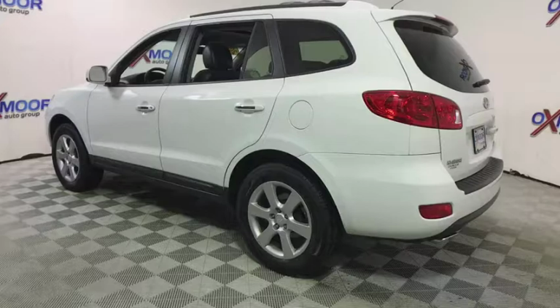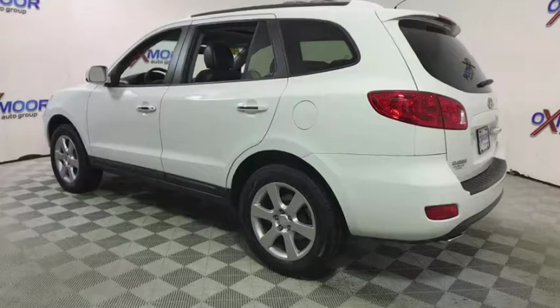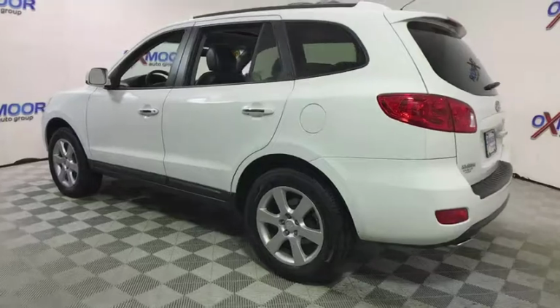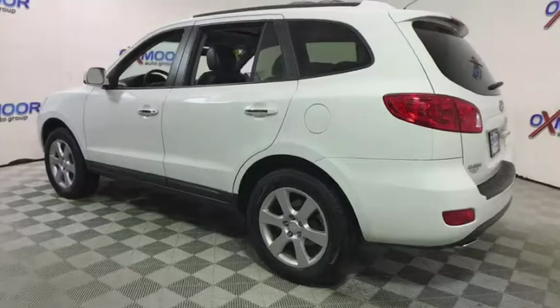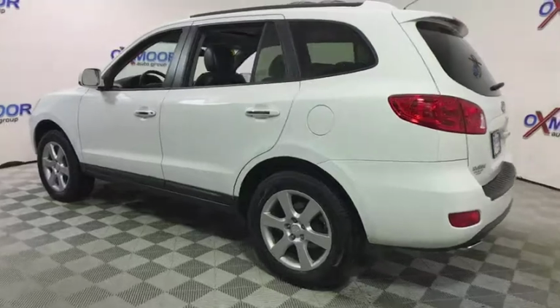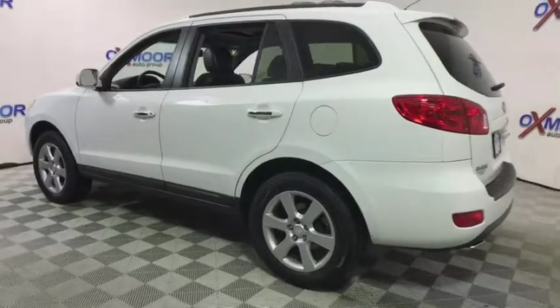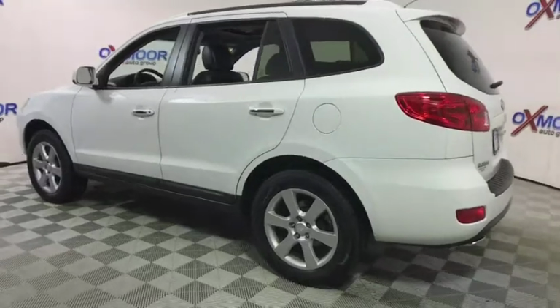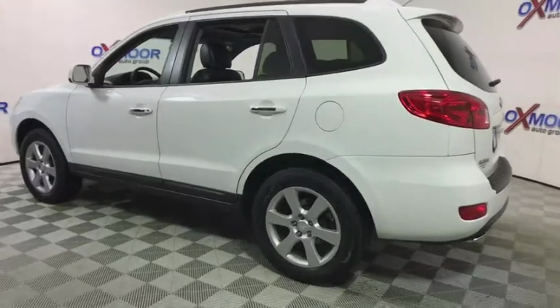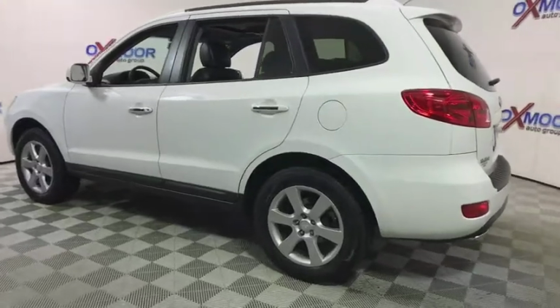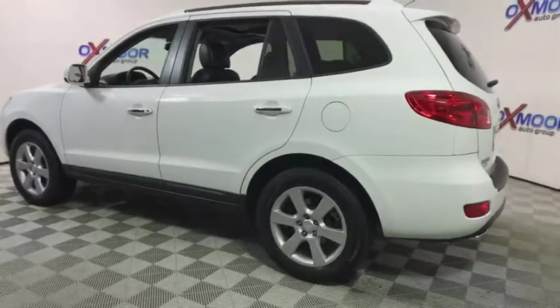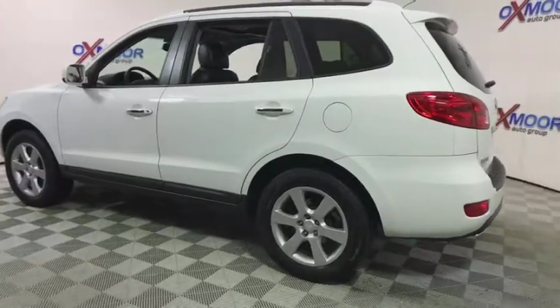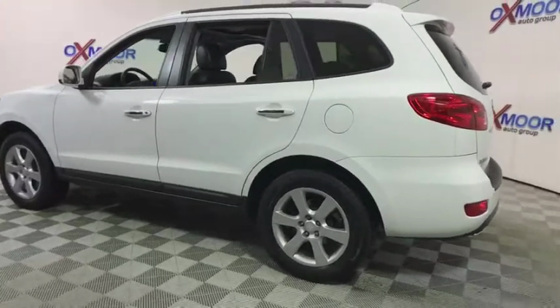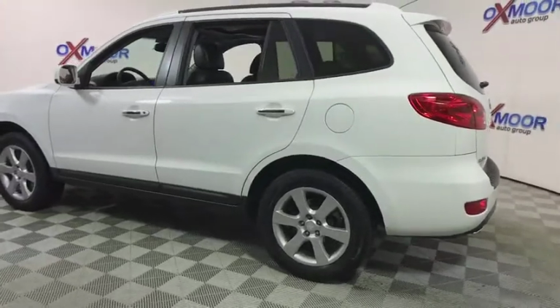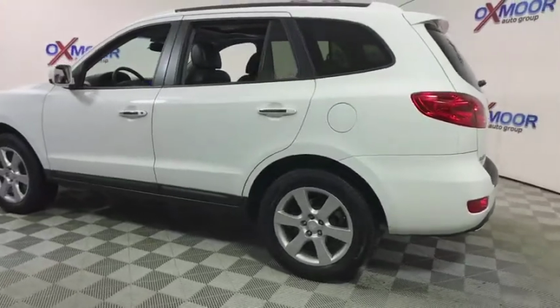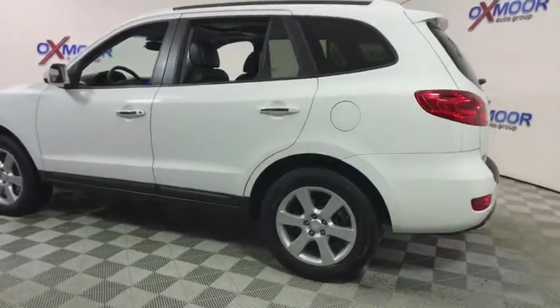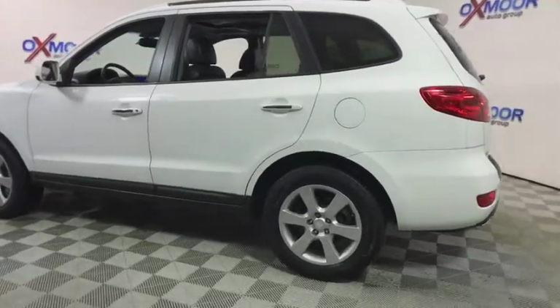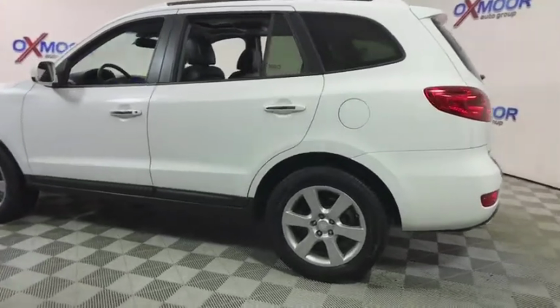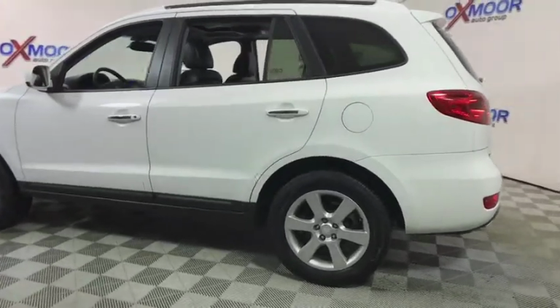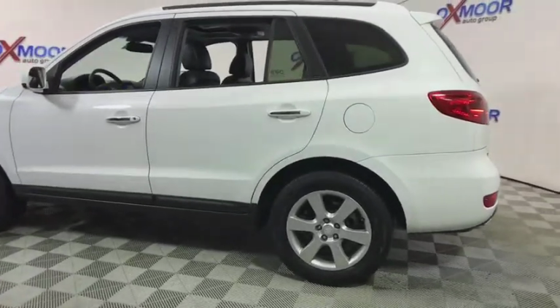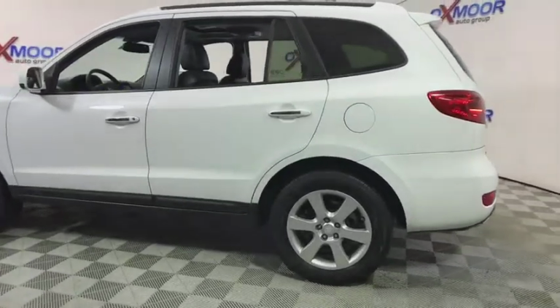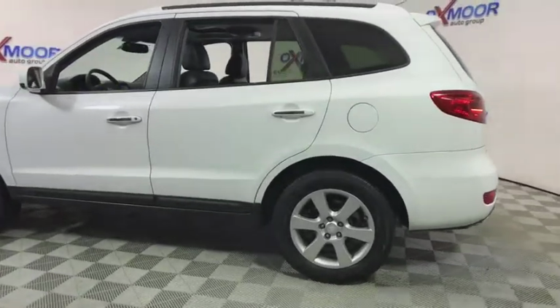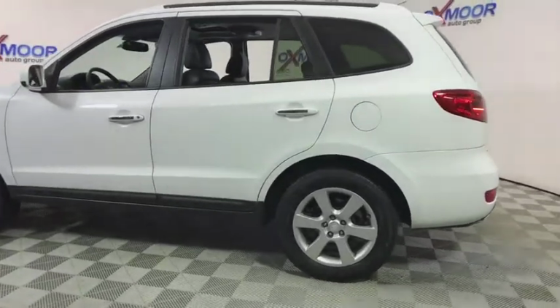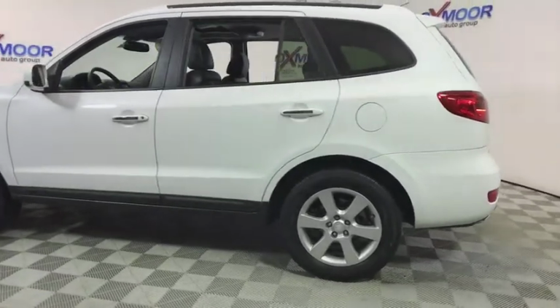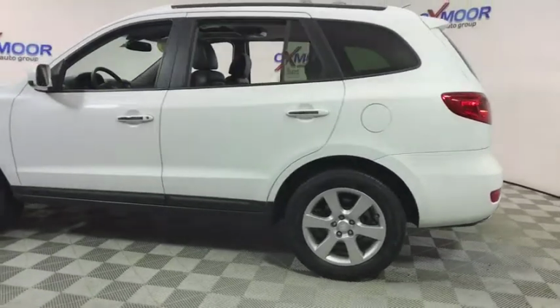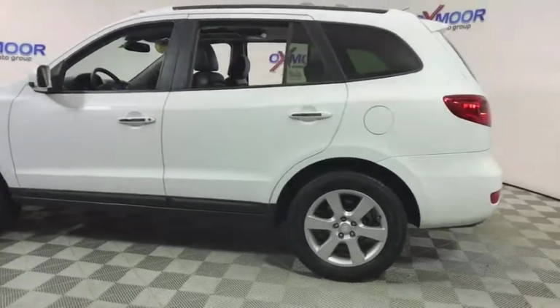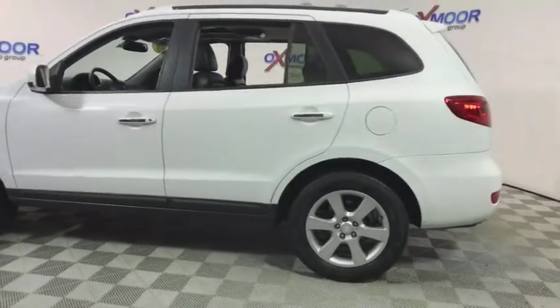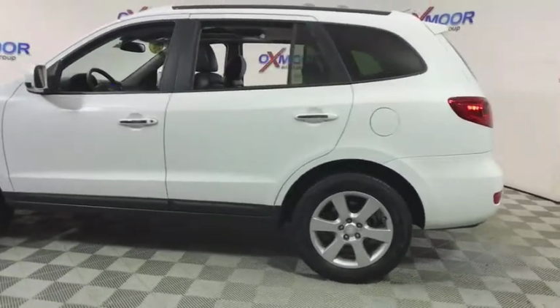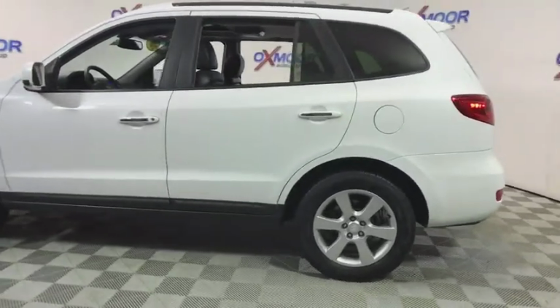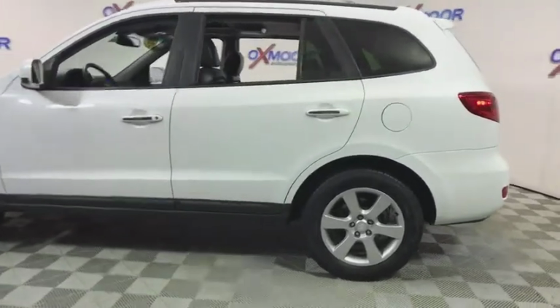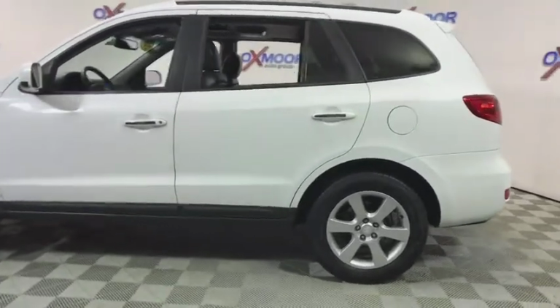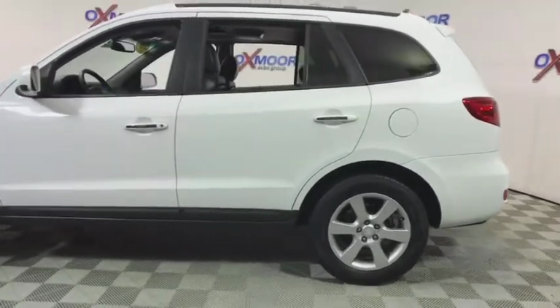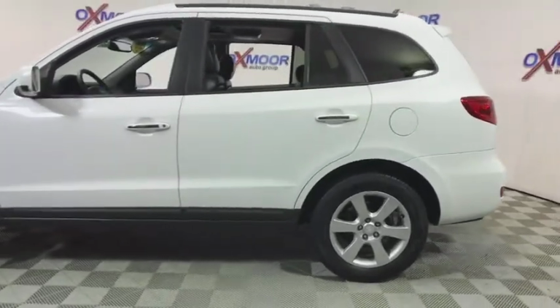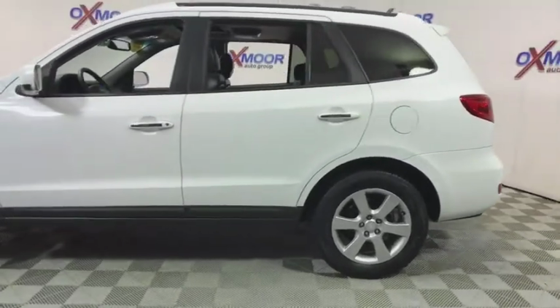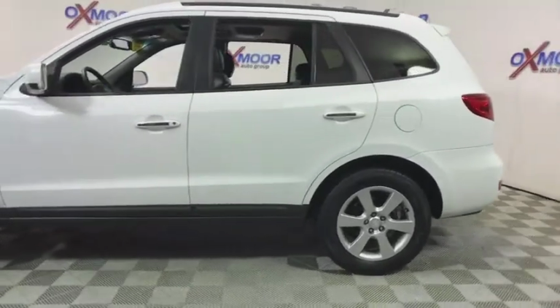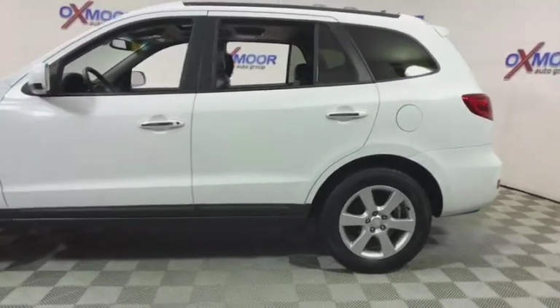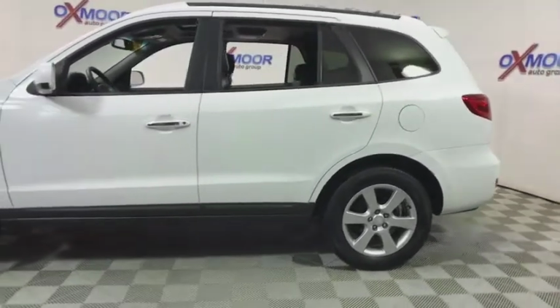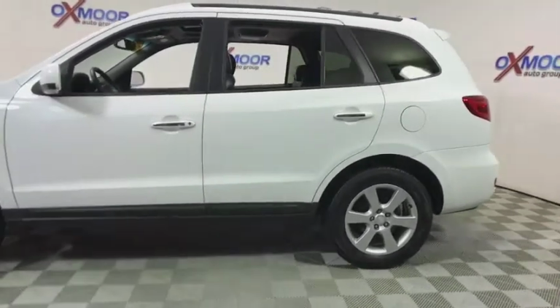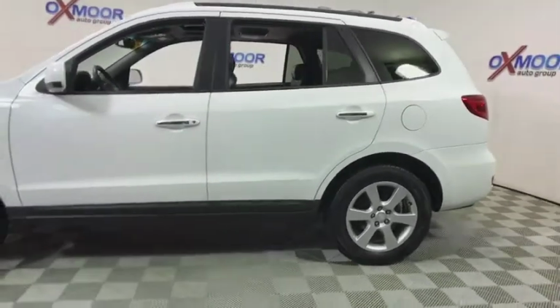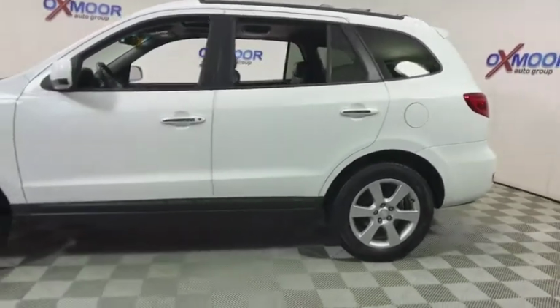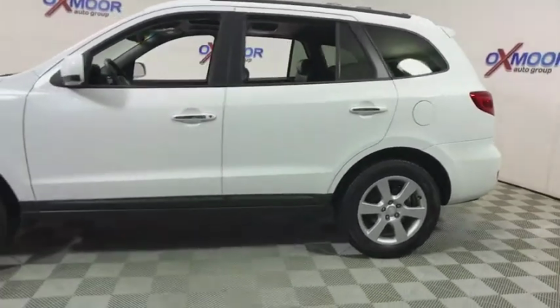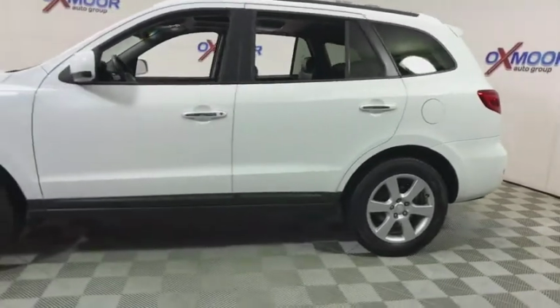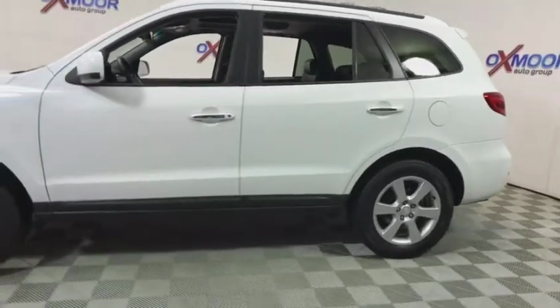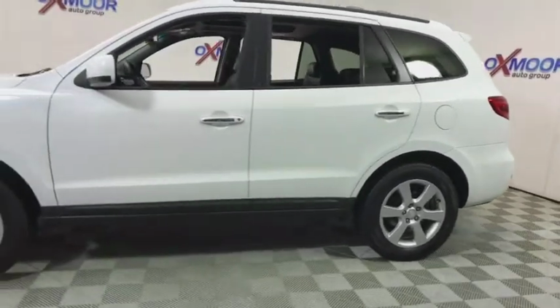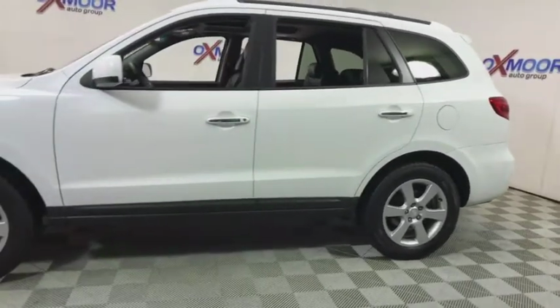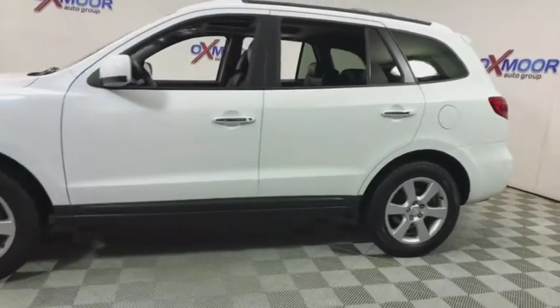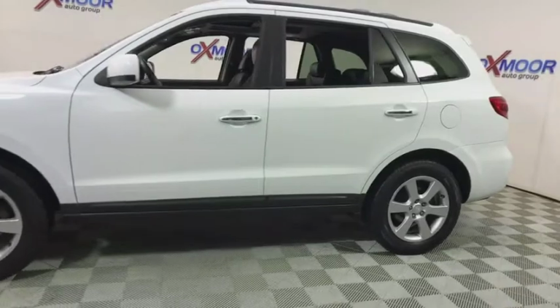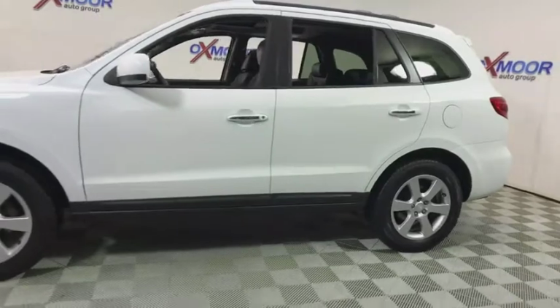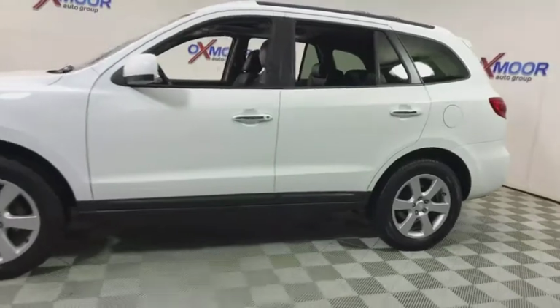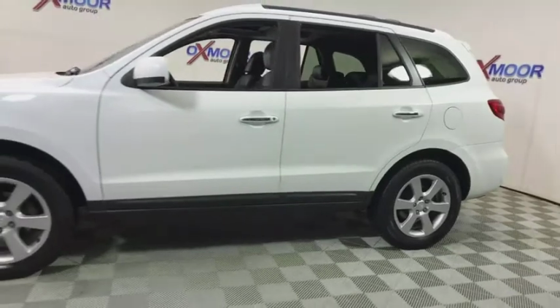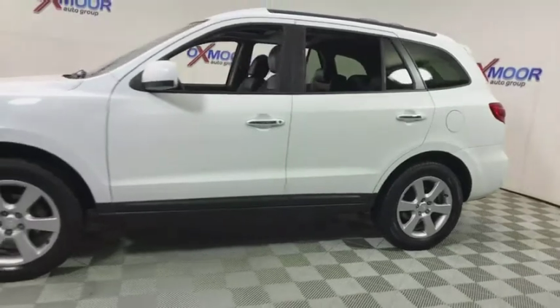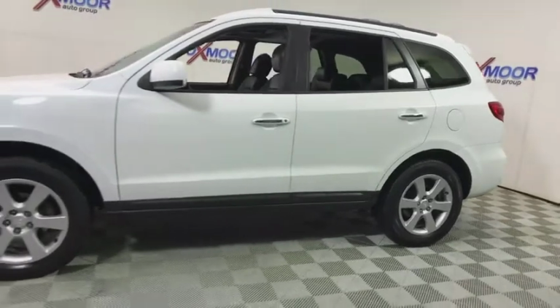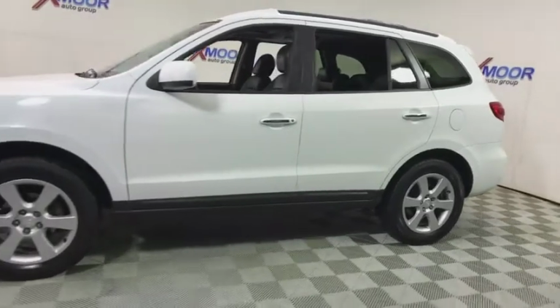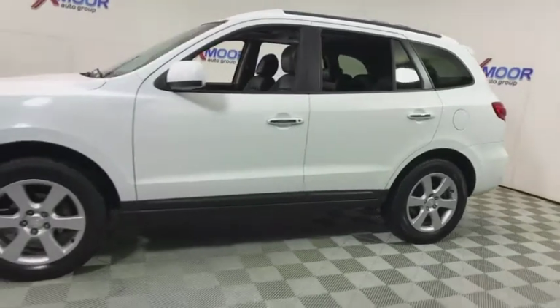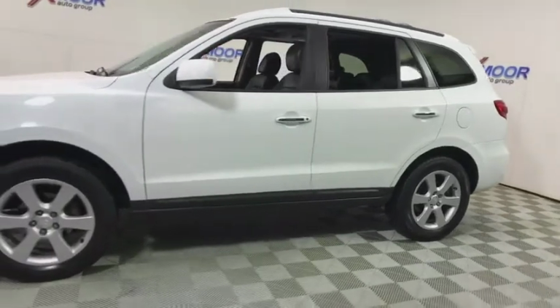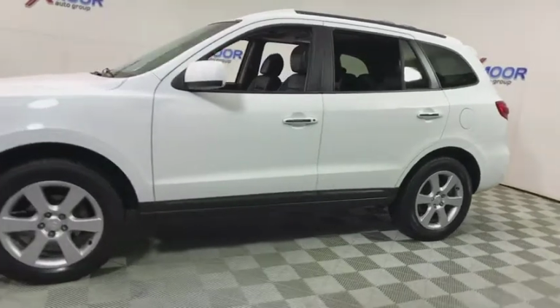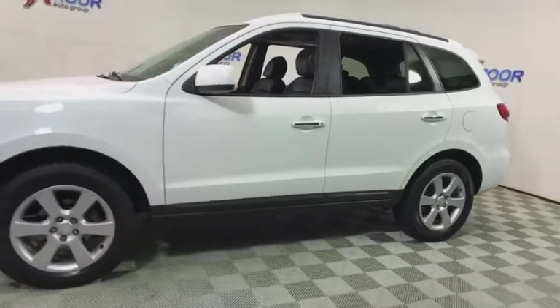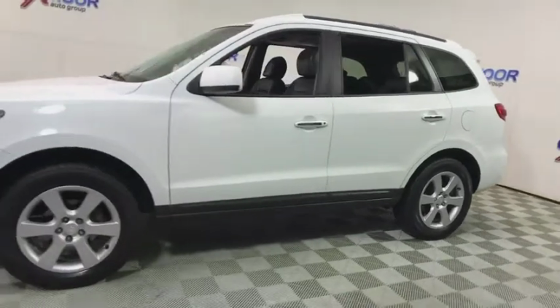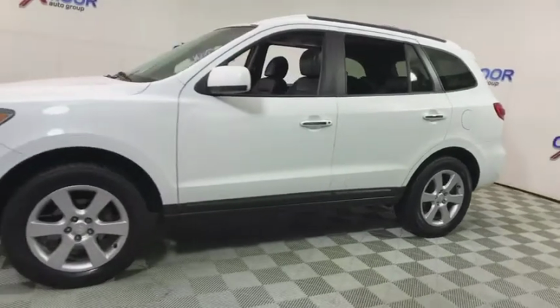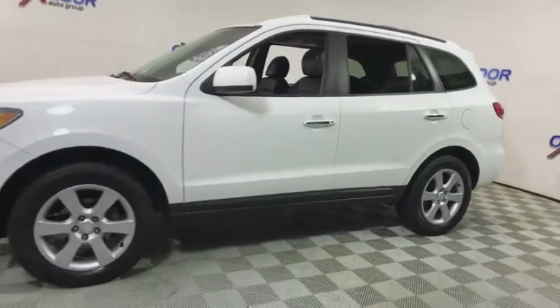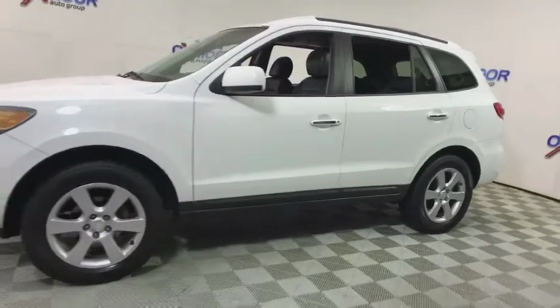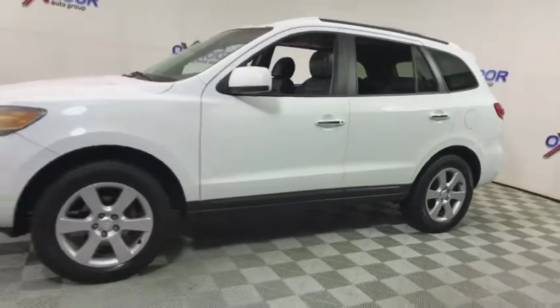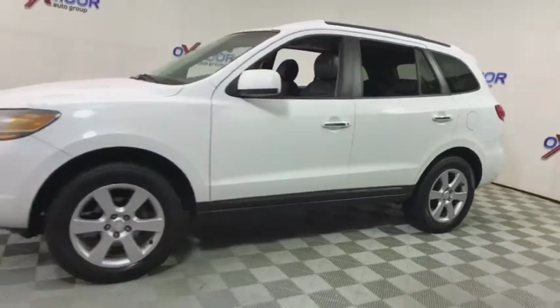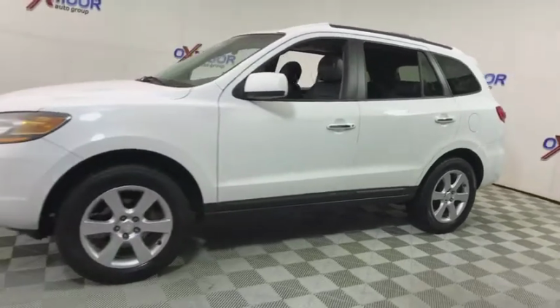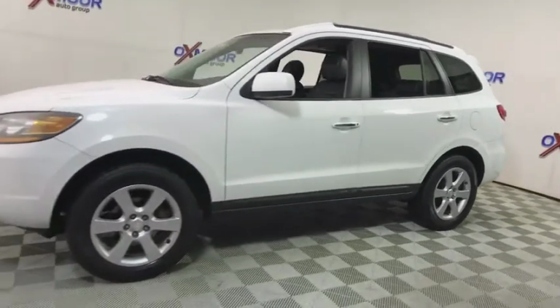The 2008 Hyundai Santa Fe. Style, quality, performance, value. Need we say more?